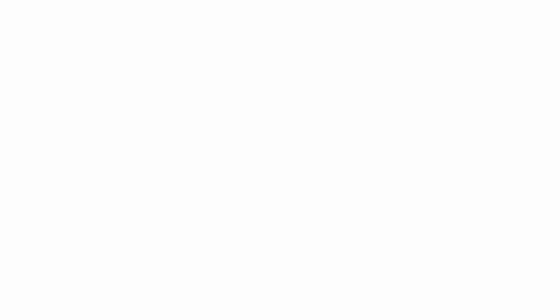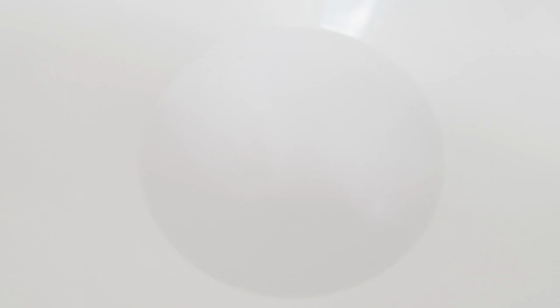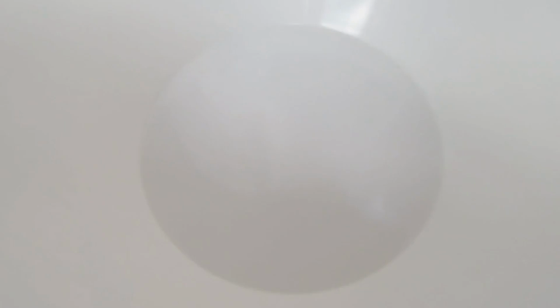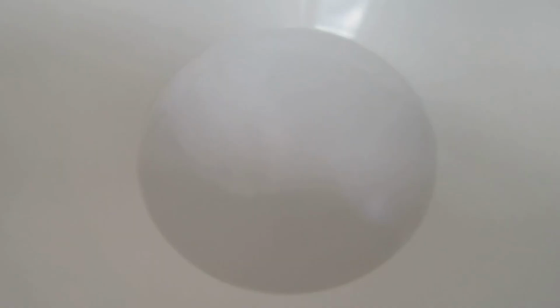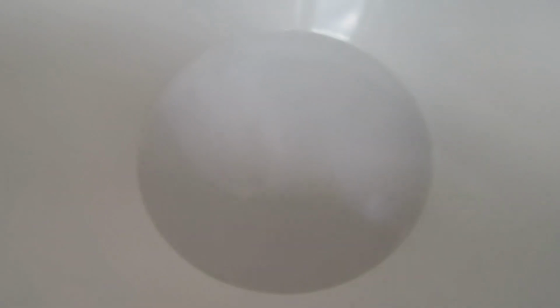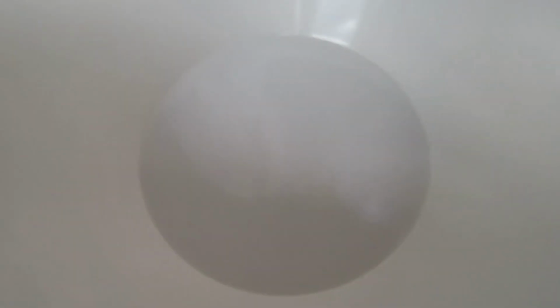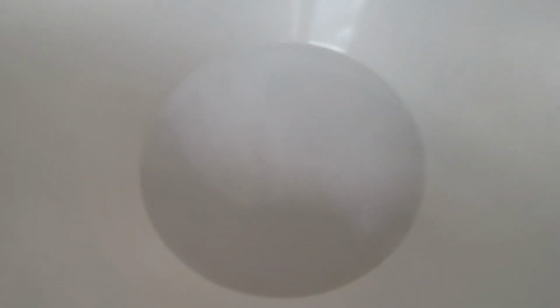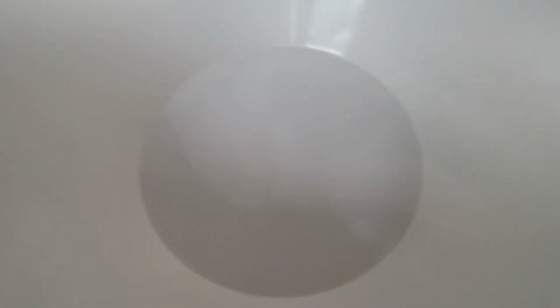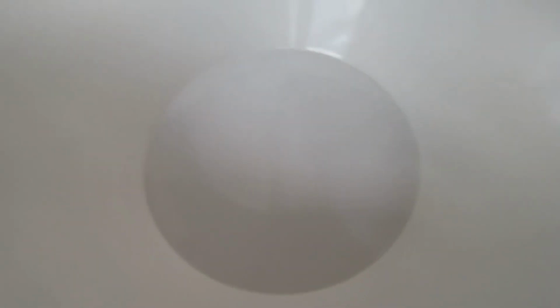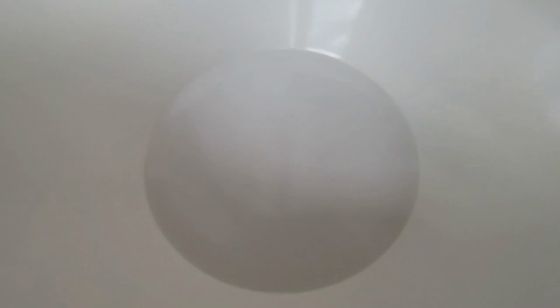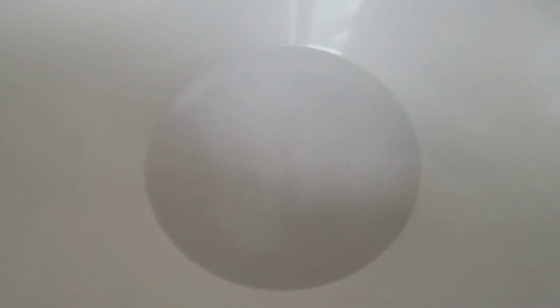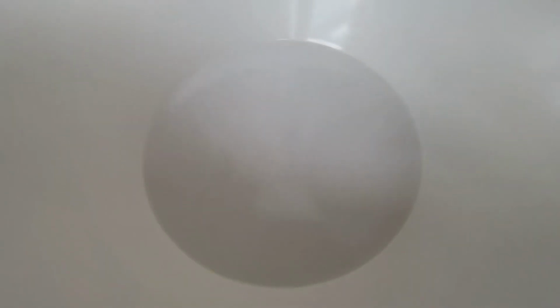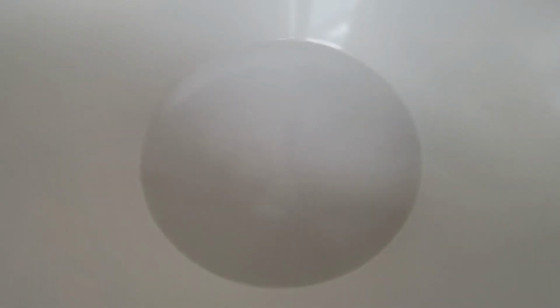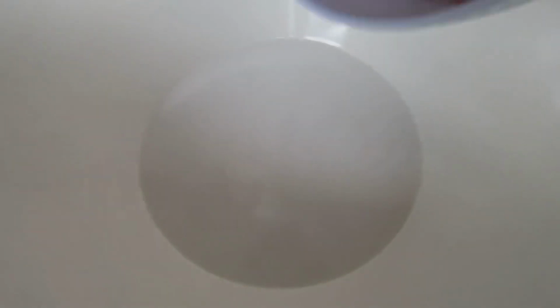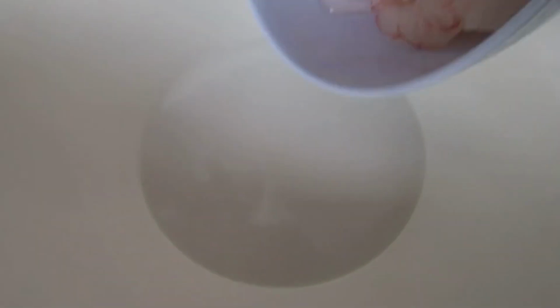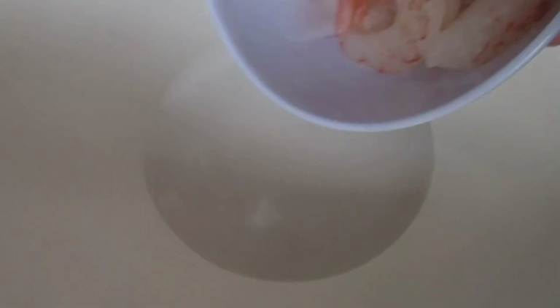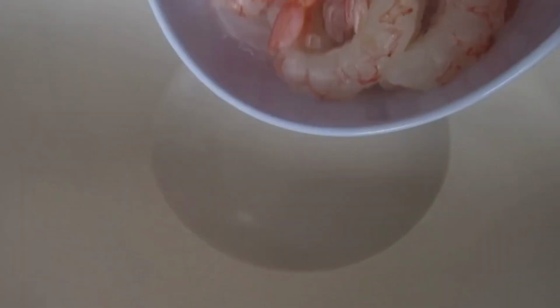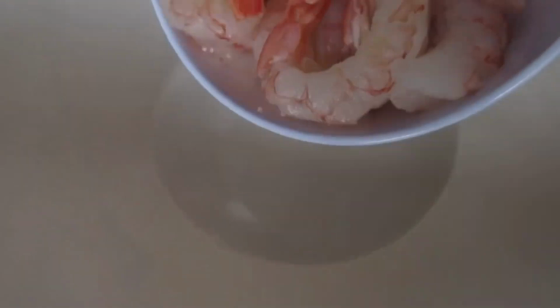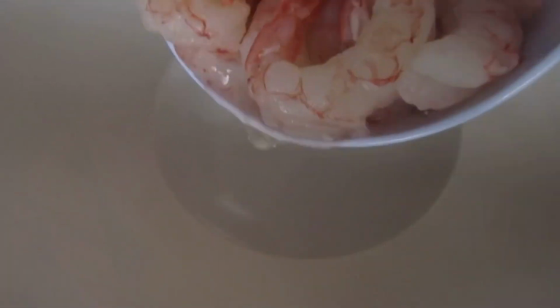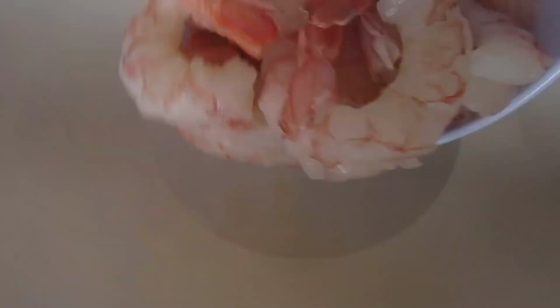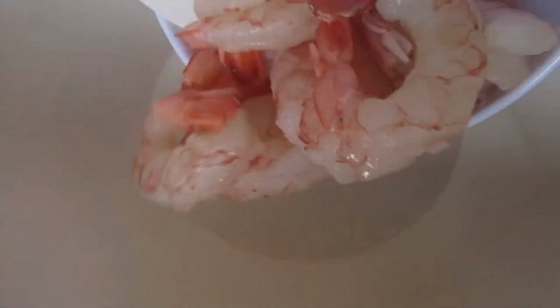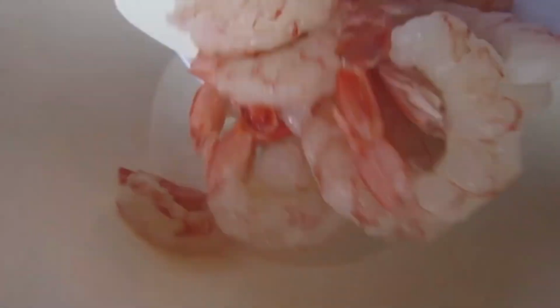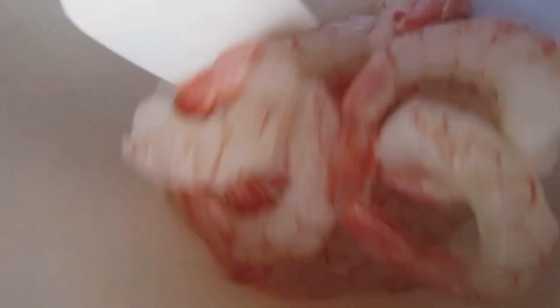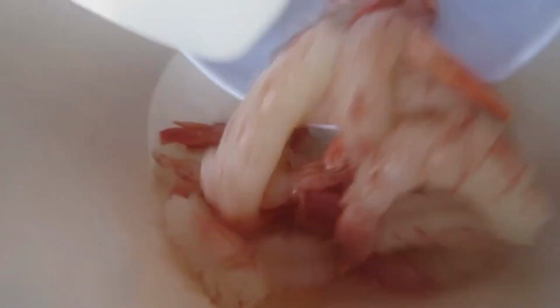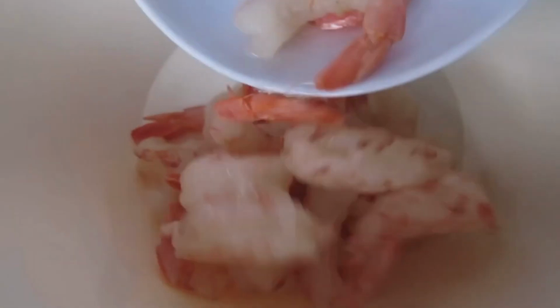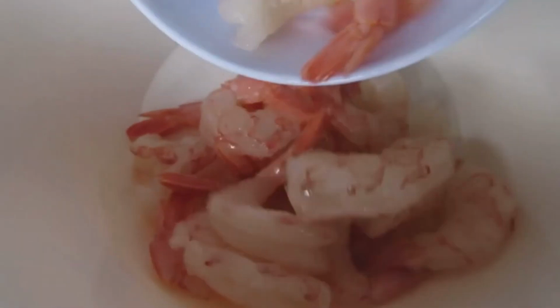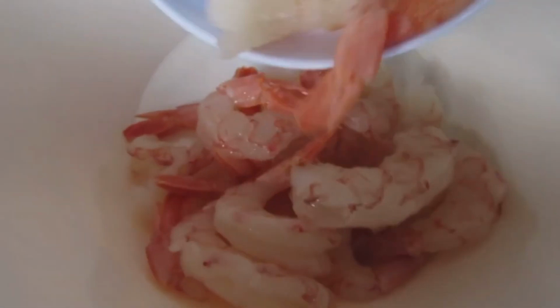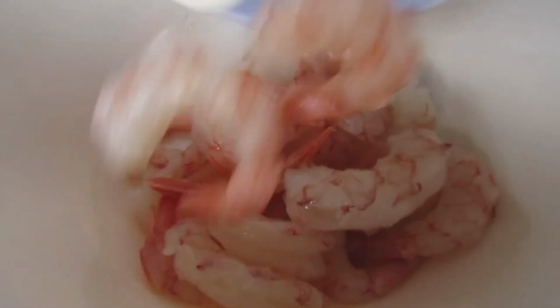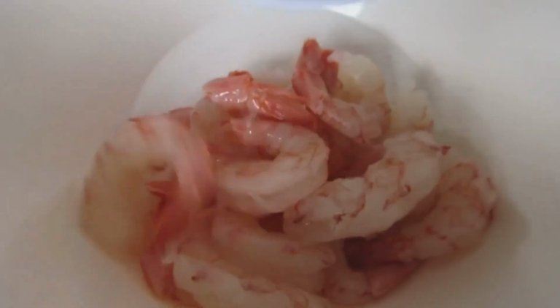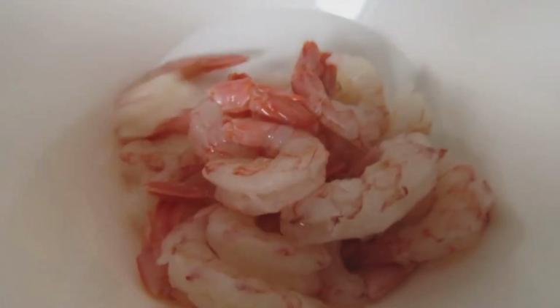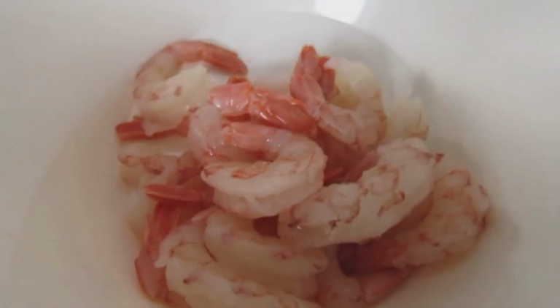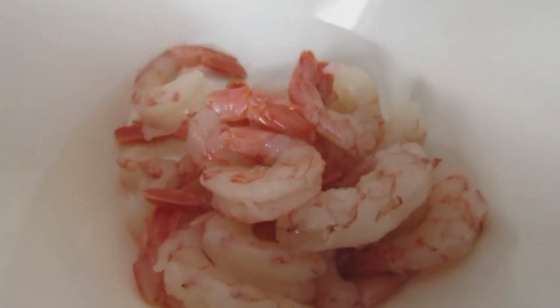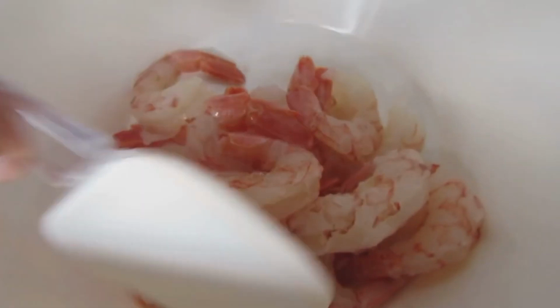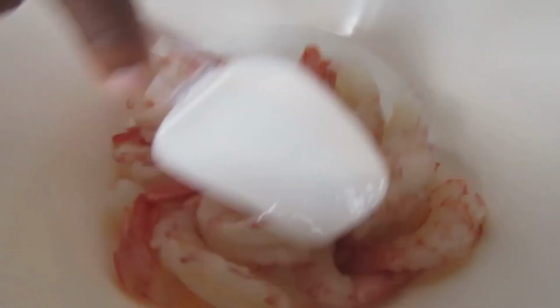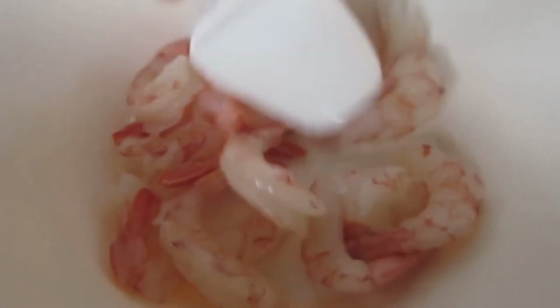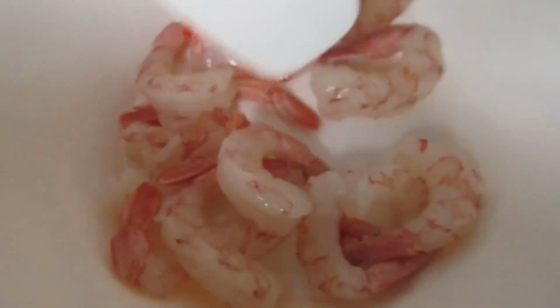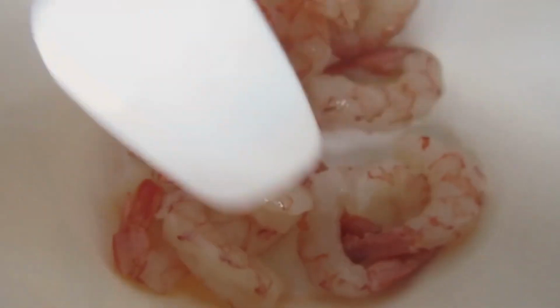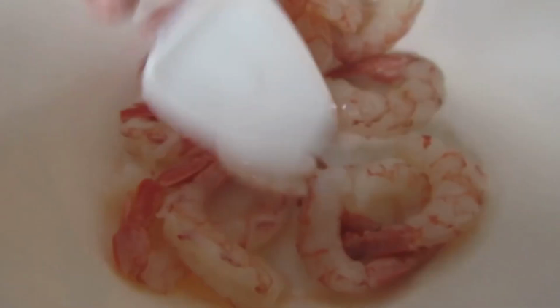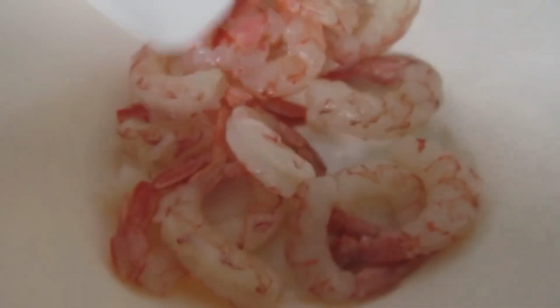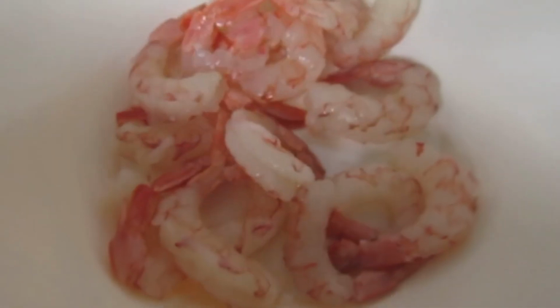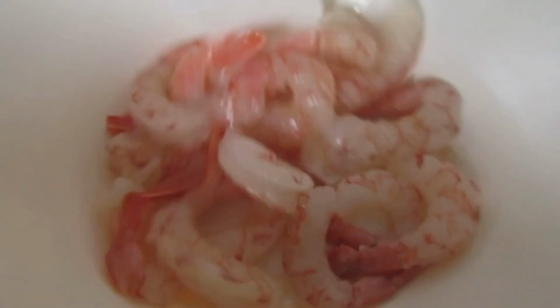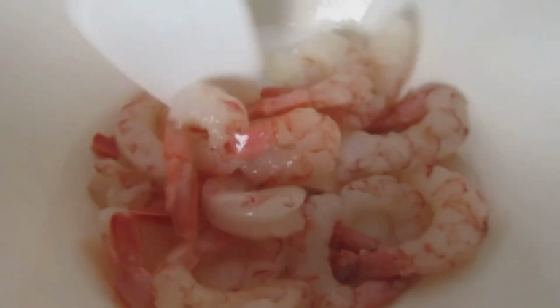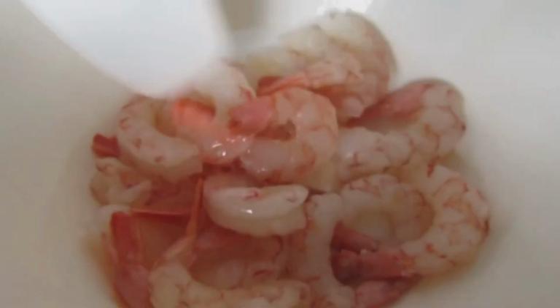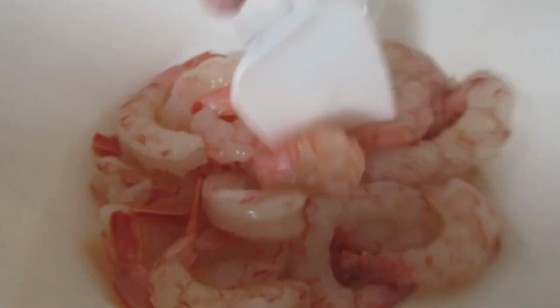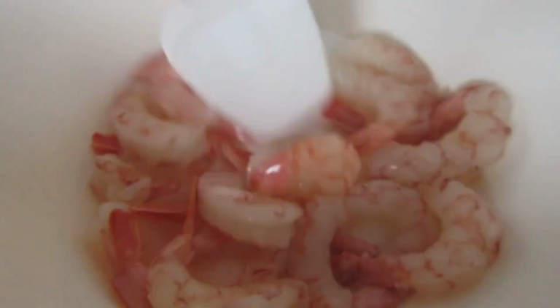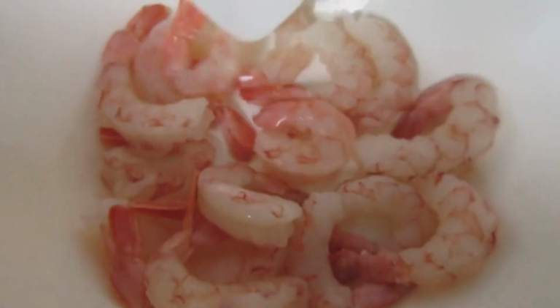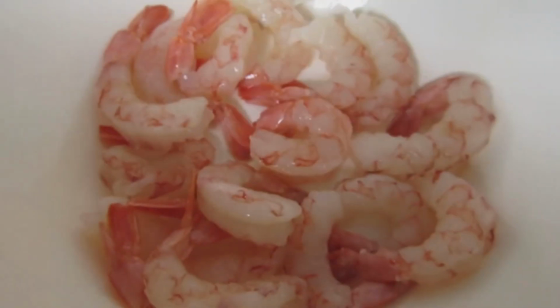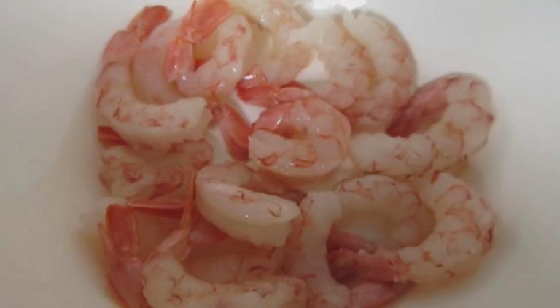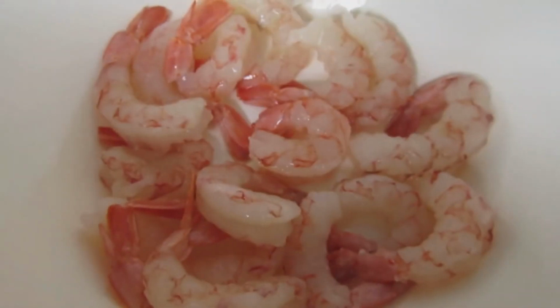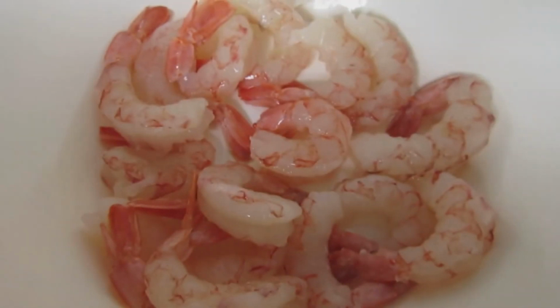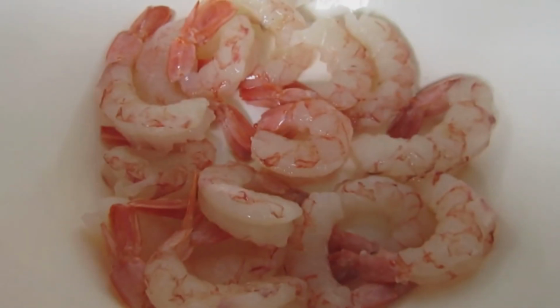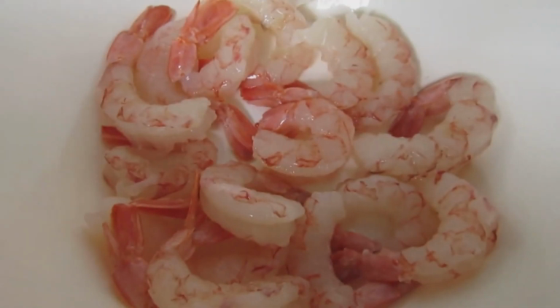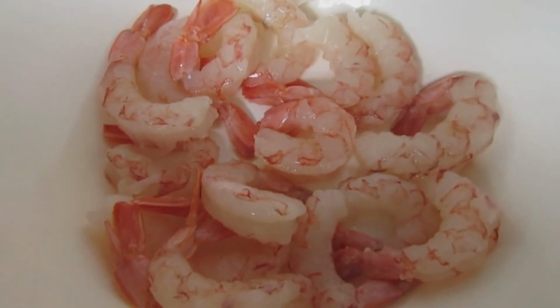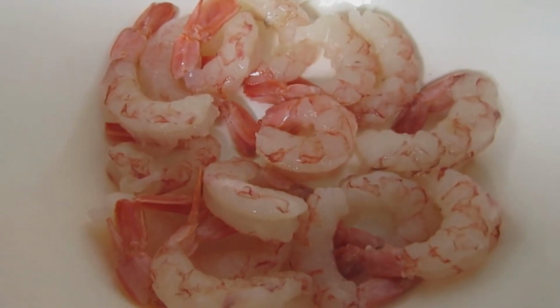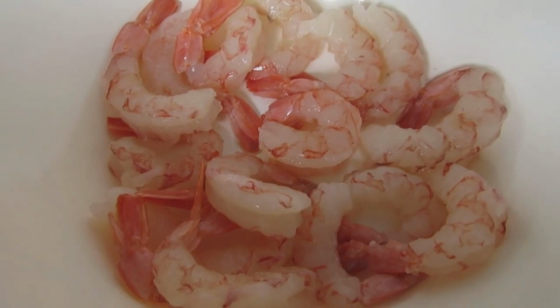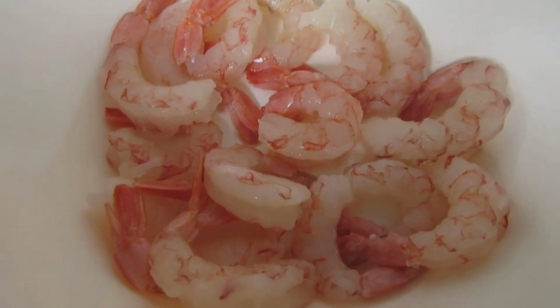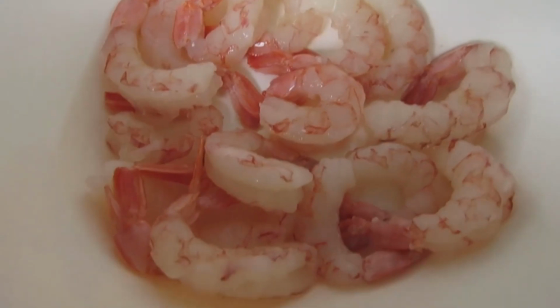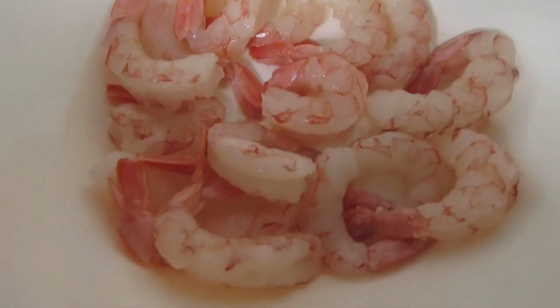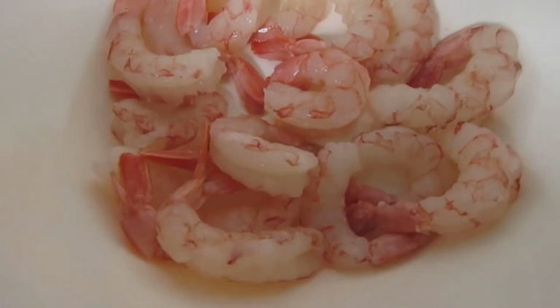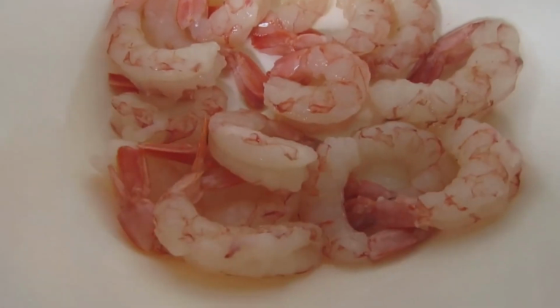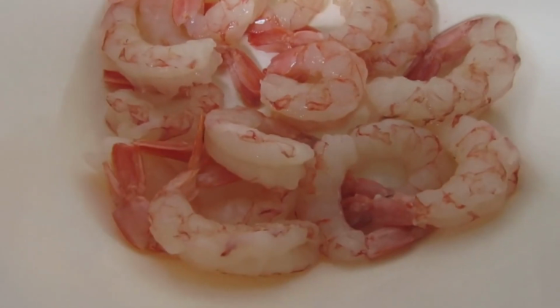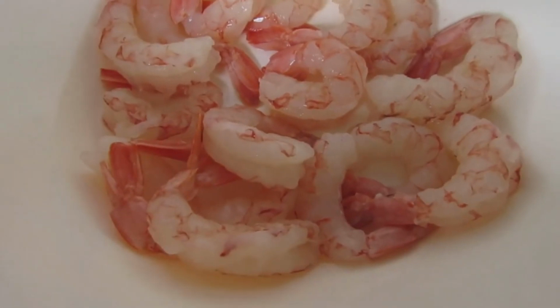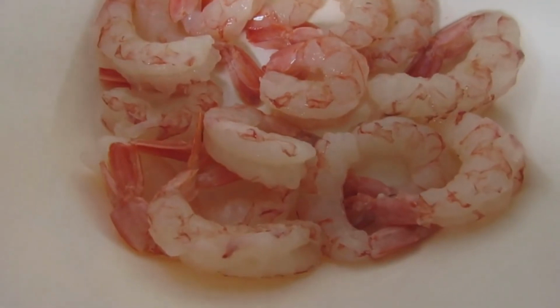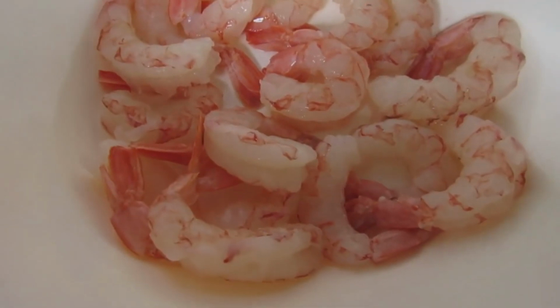Let's begin by seasoning our wonderful Argentine shrimp from Adama Gallery.